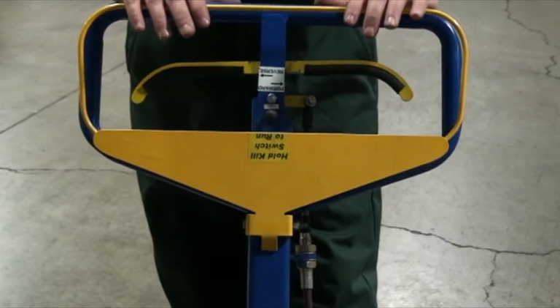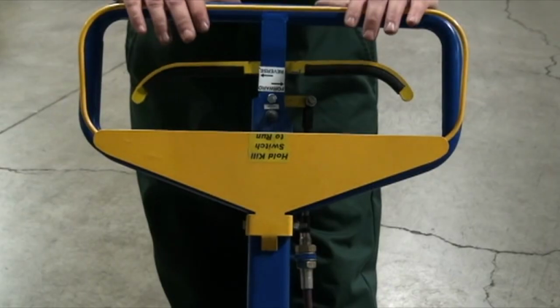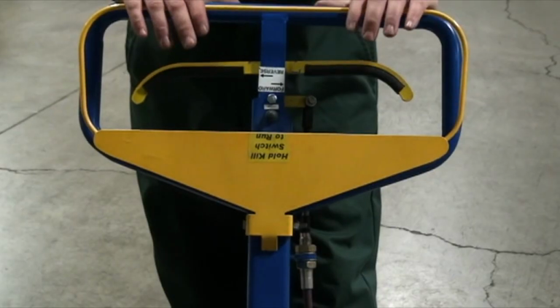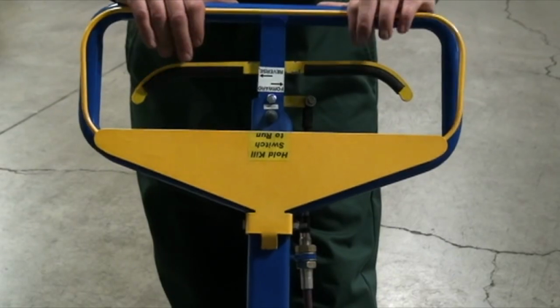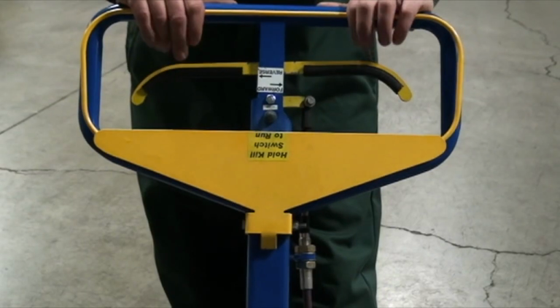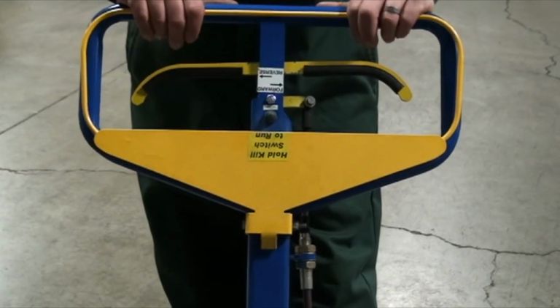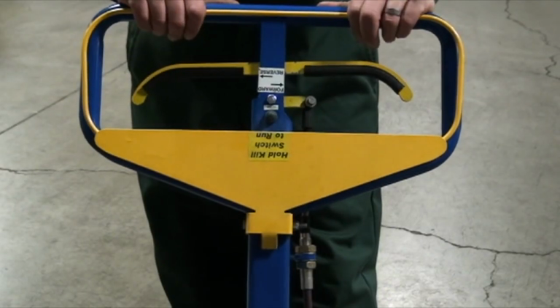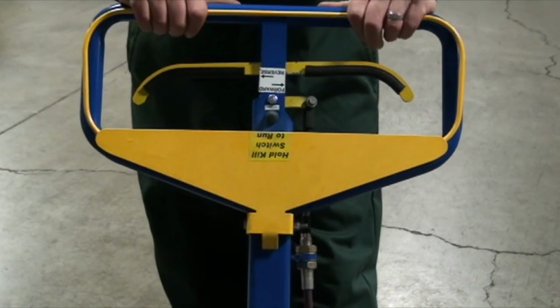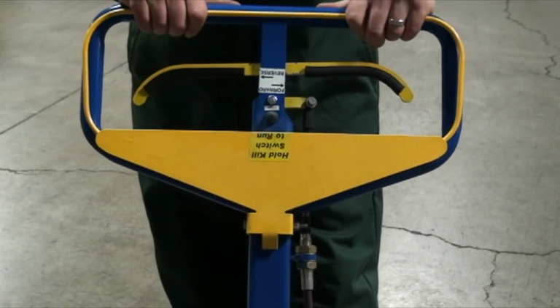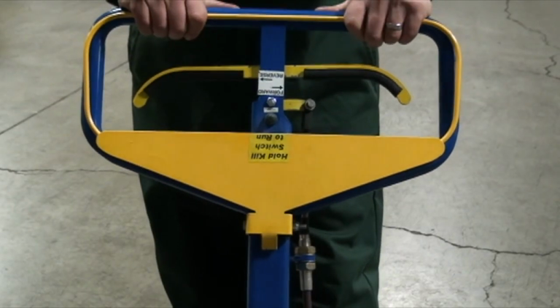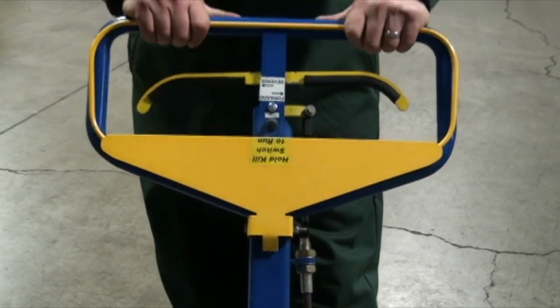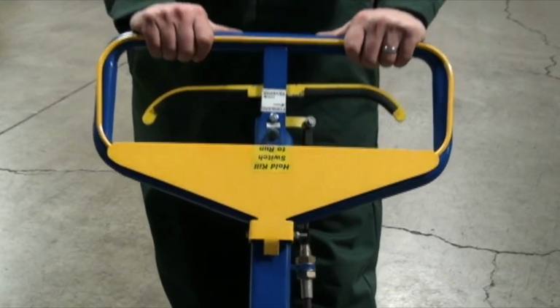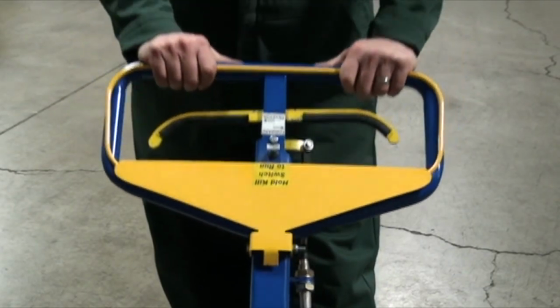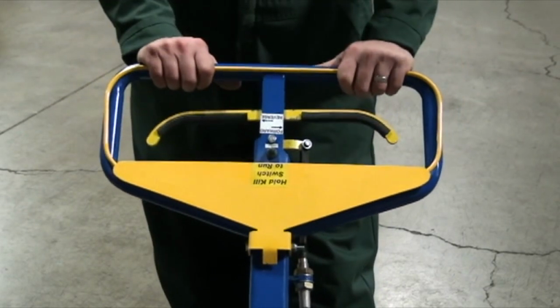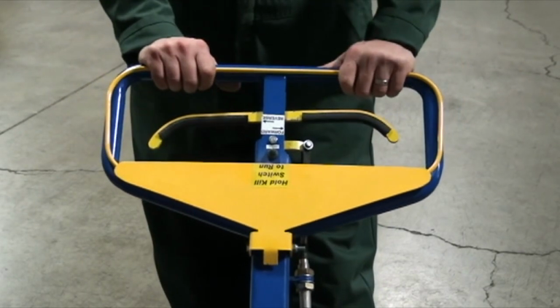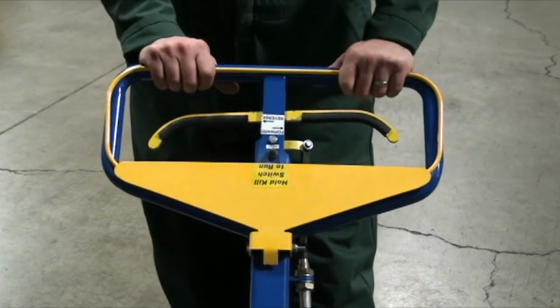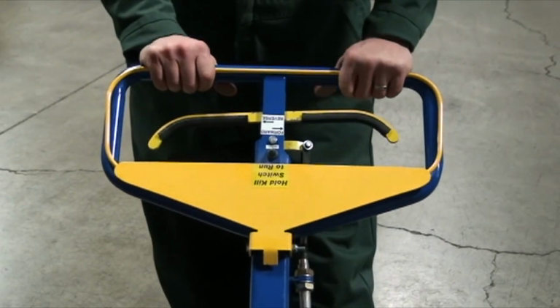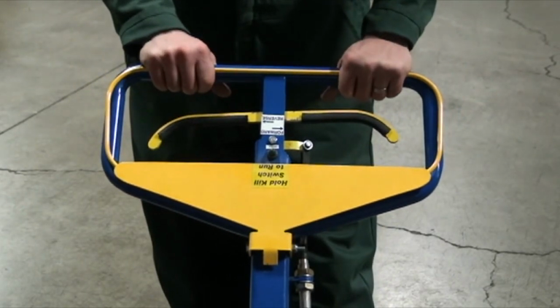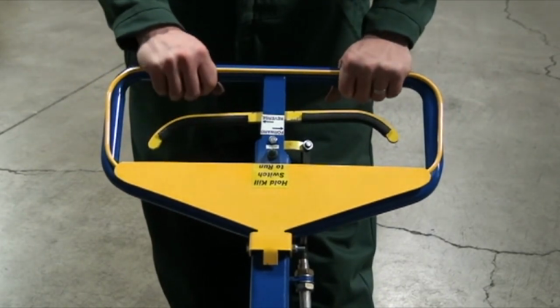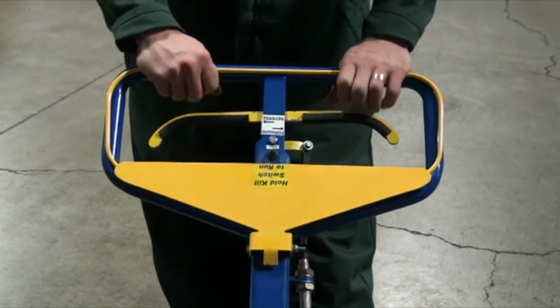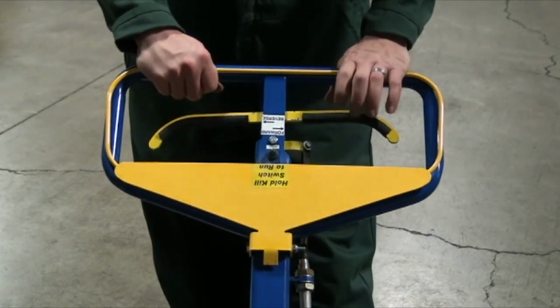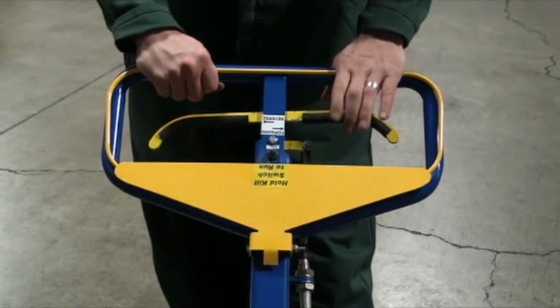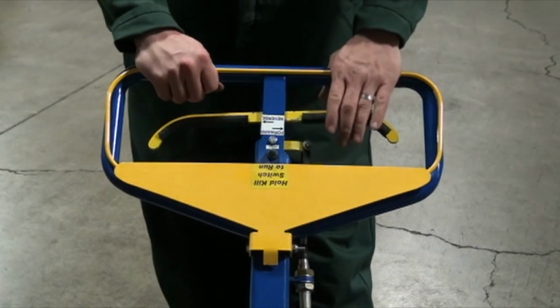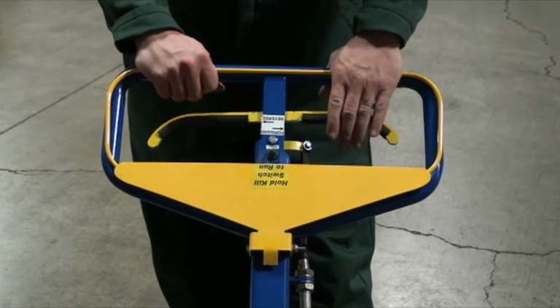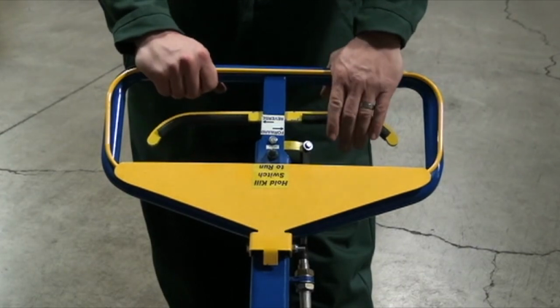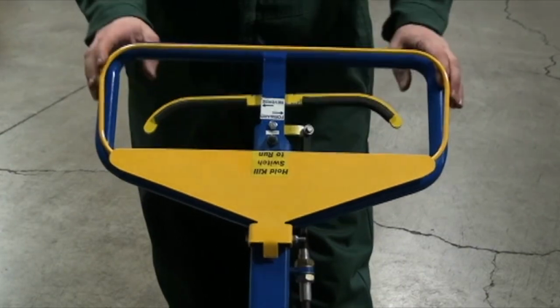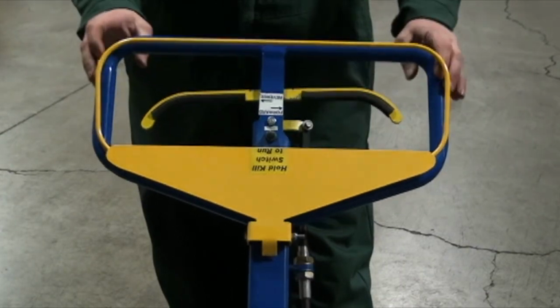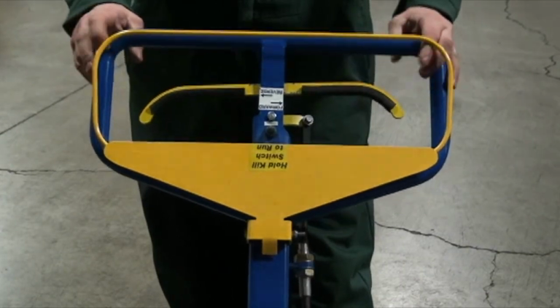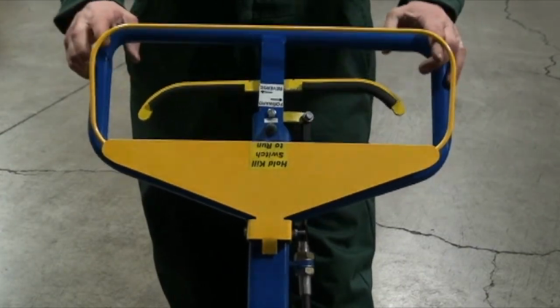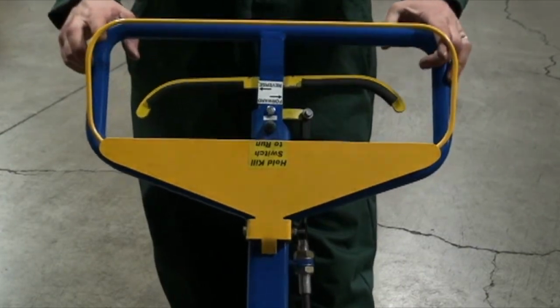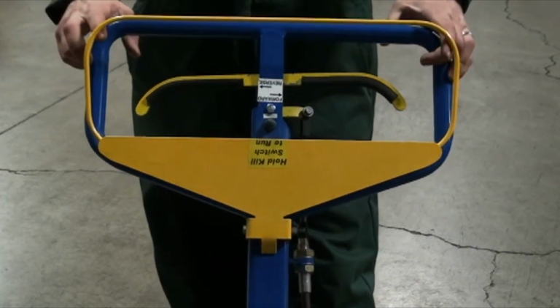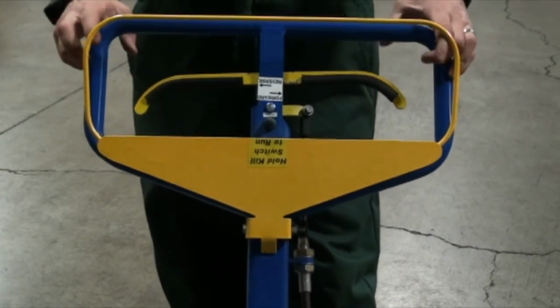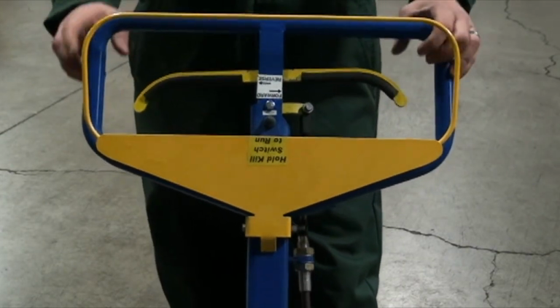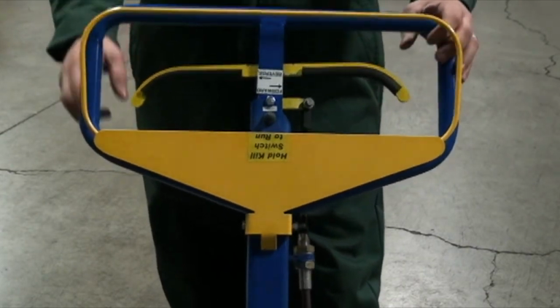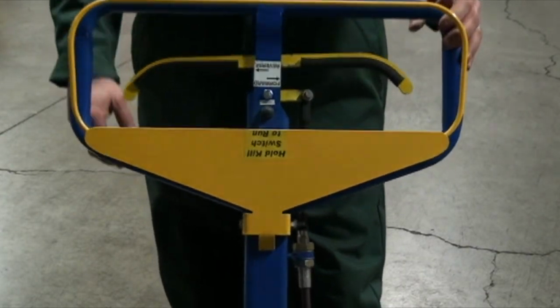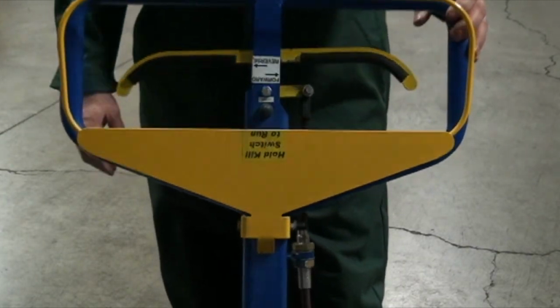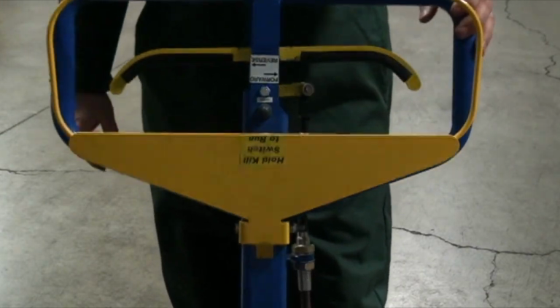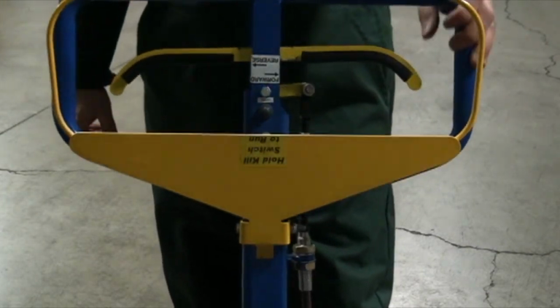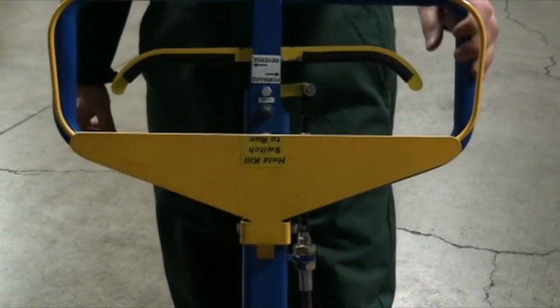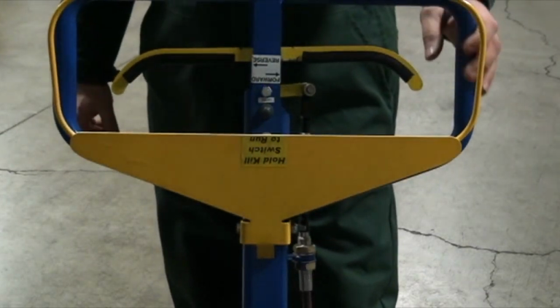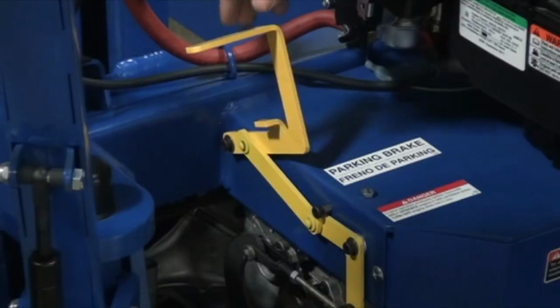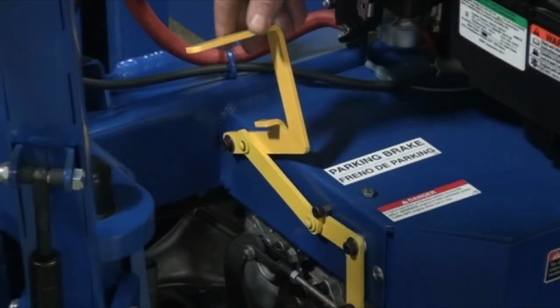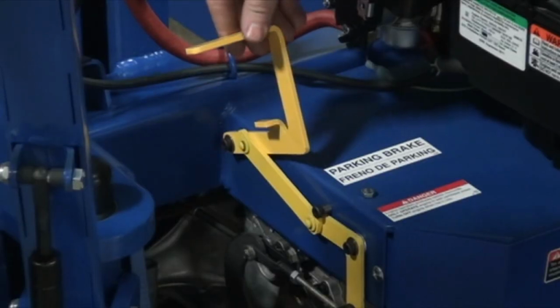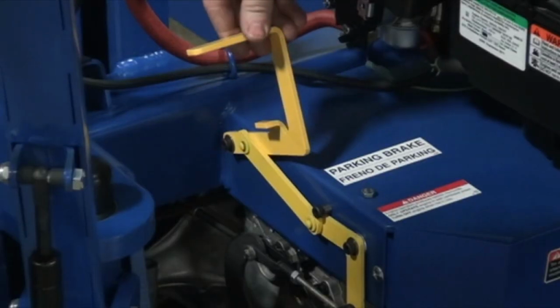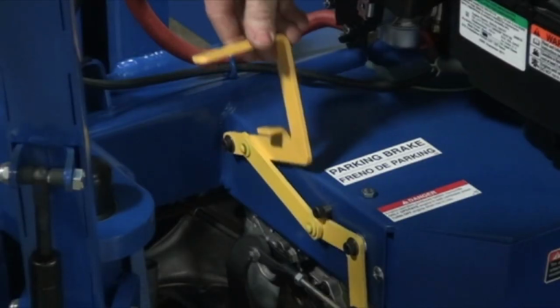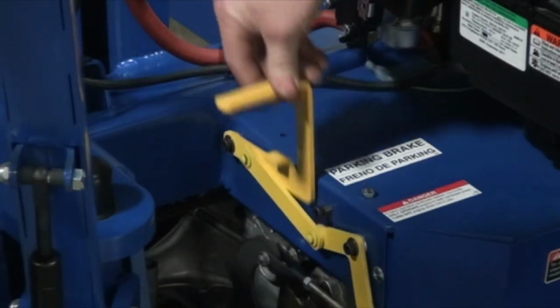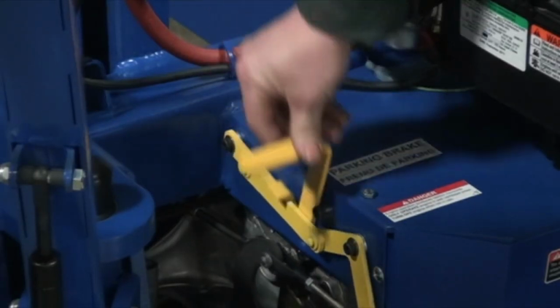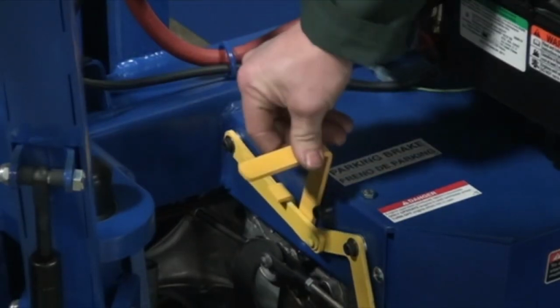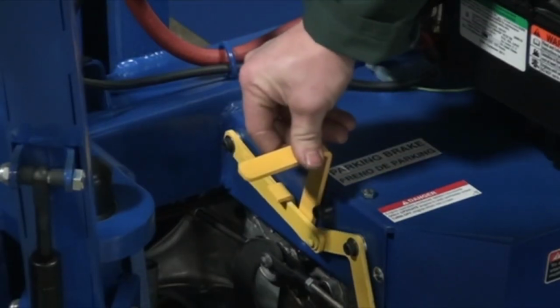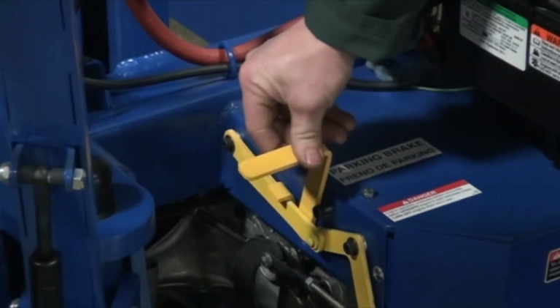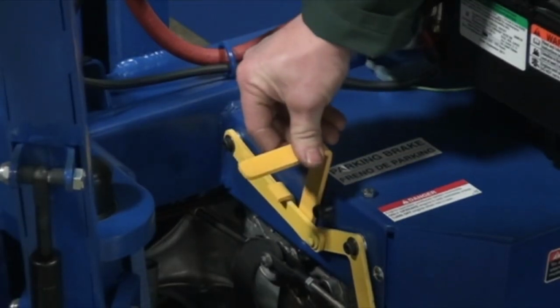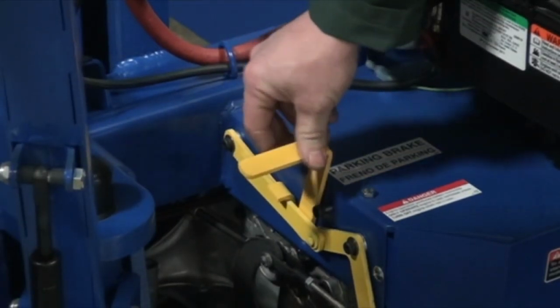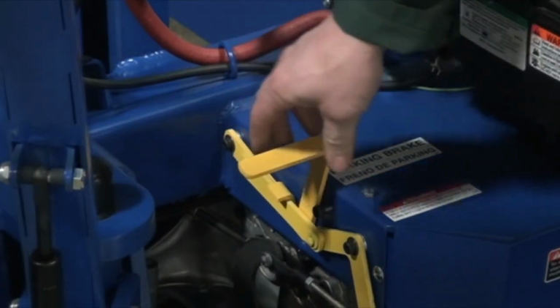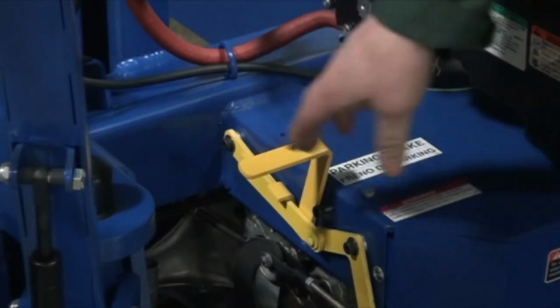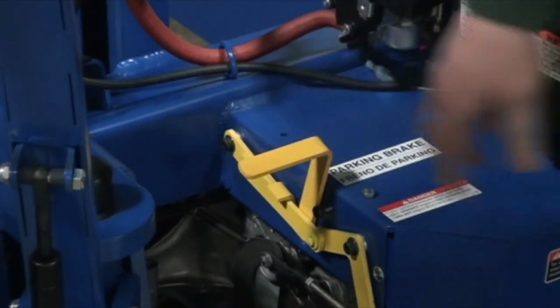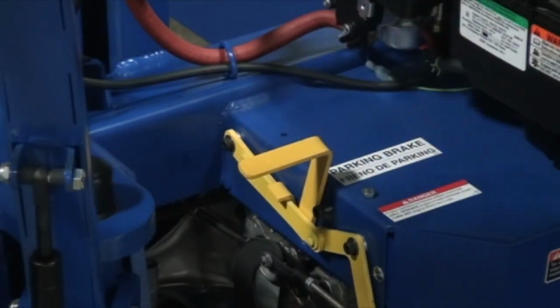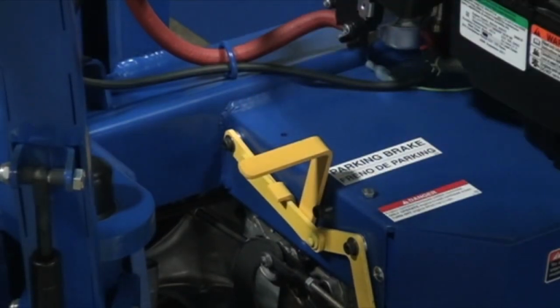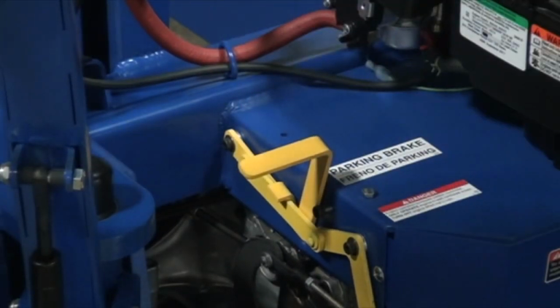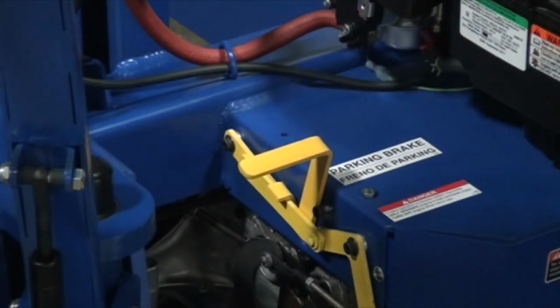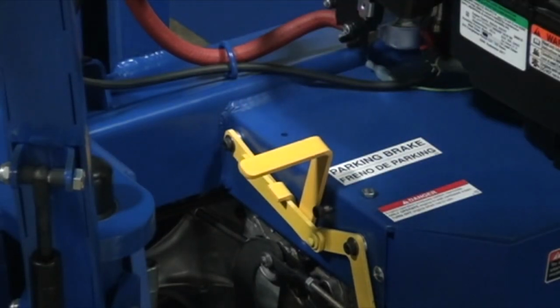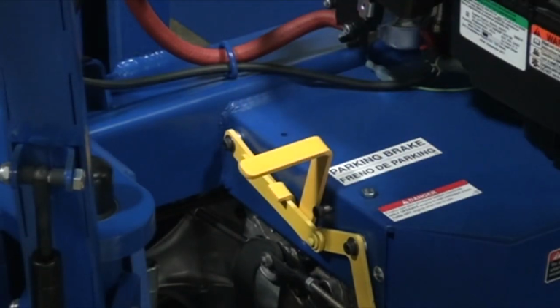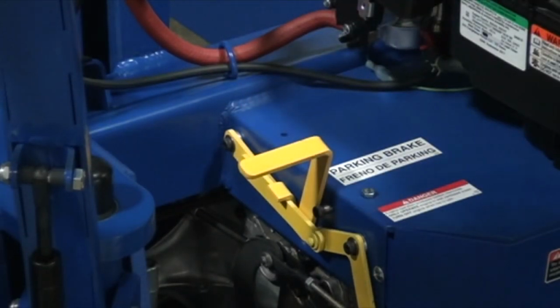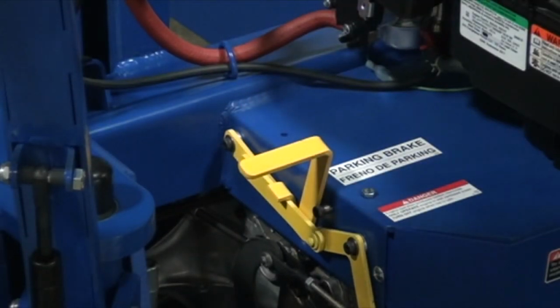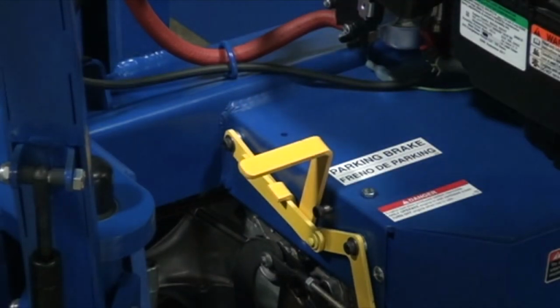The handle has a forward, reverse, and speed control along with an emergency shutoff release. A locking parking brake is also standard.